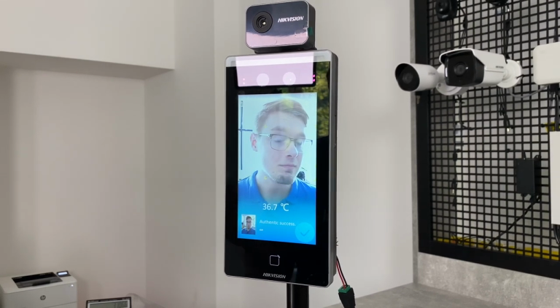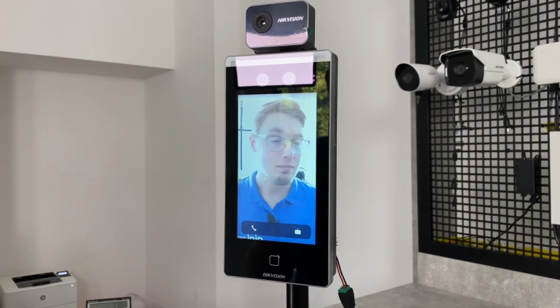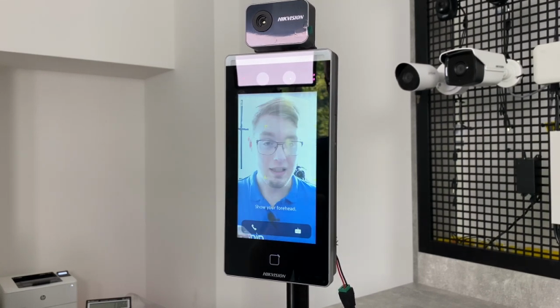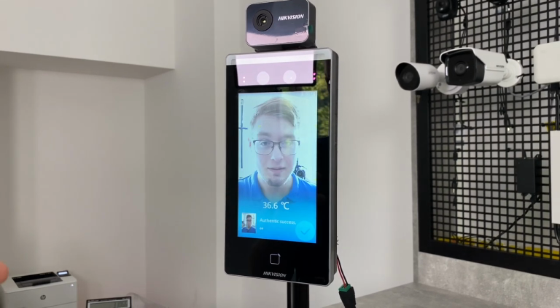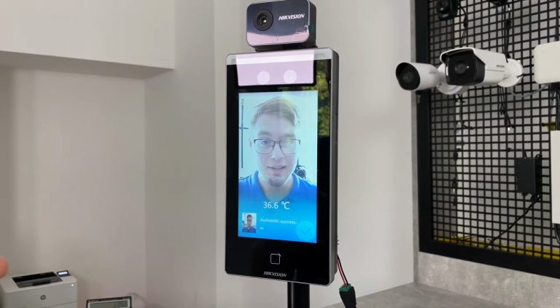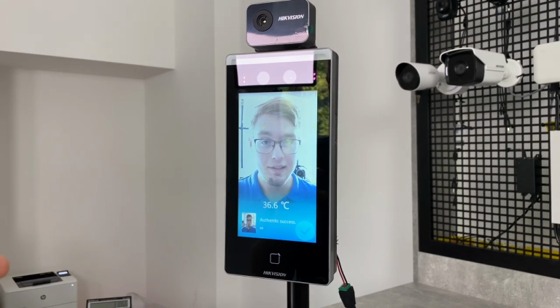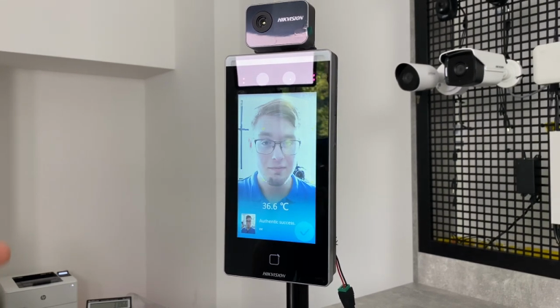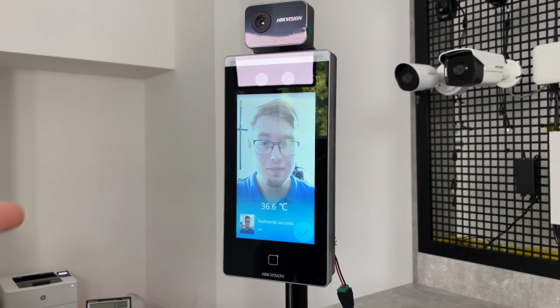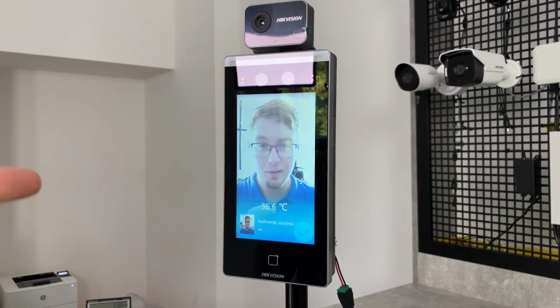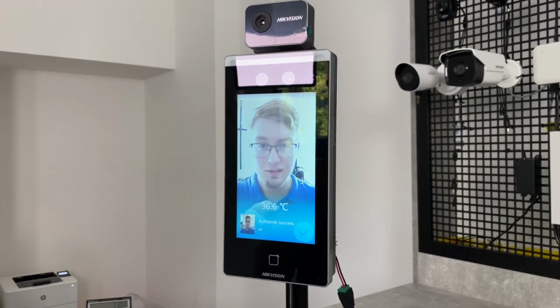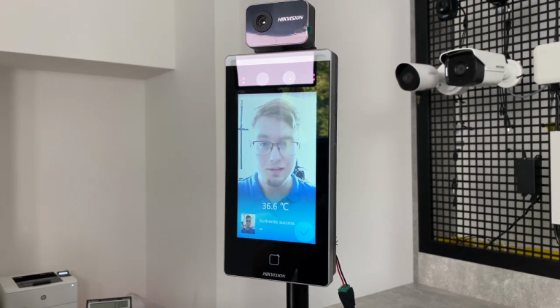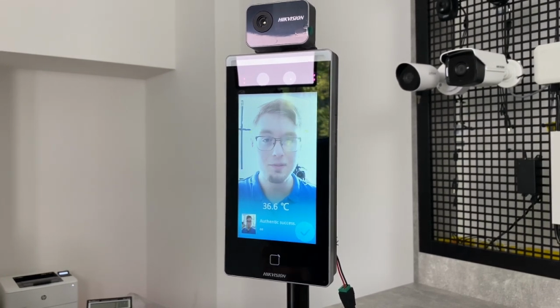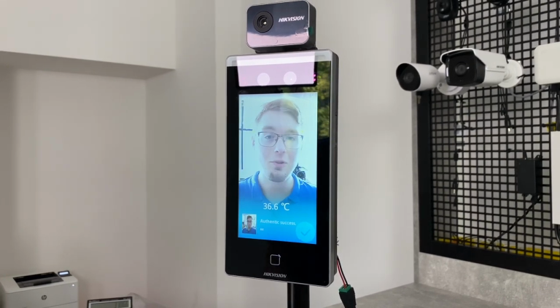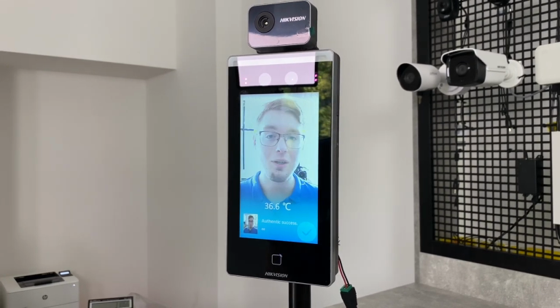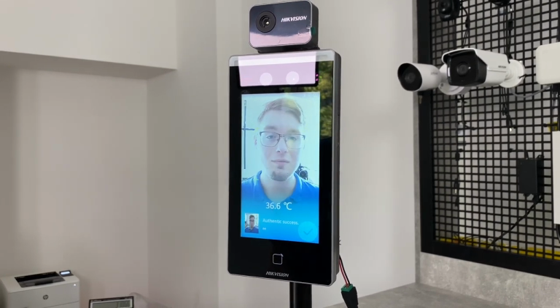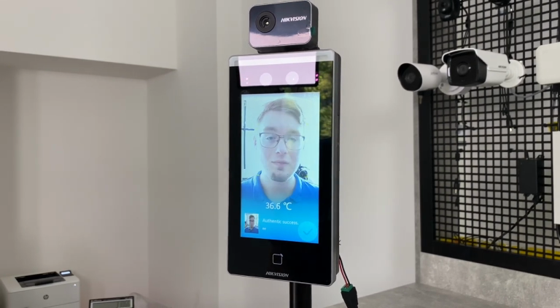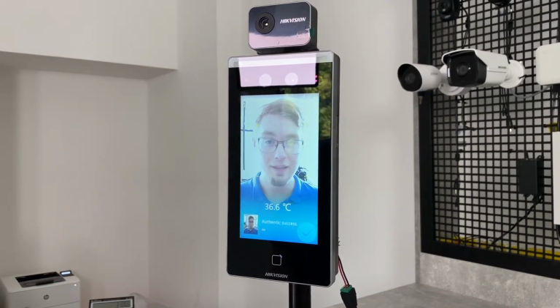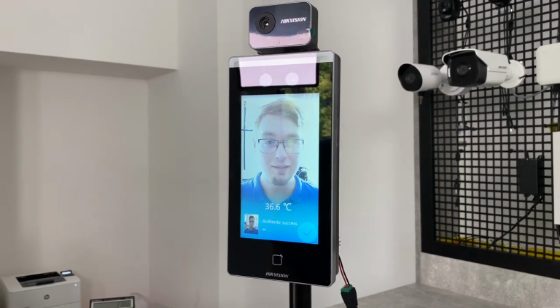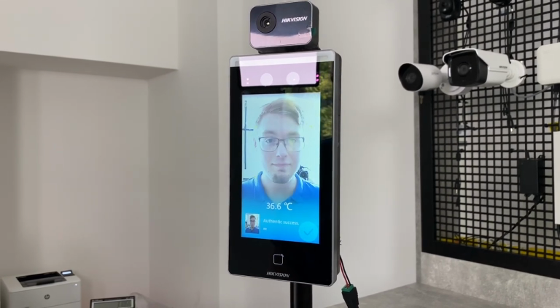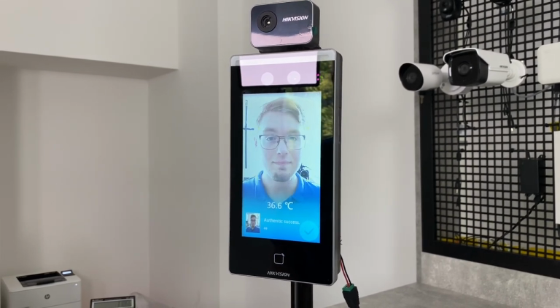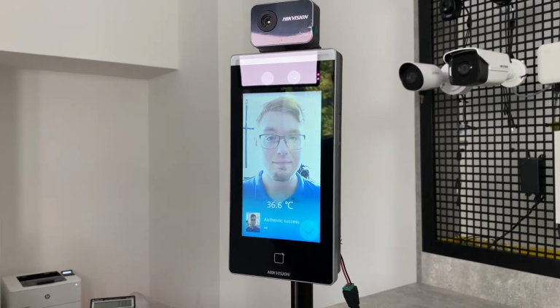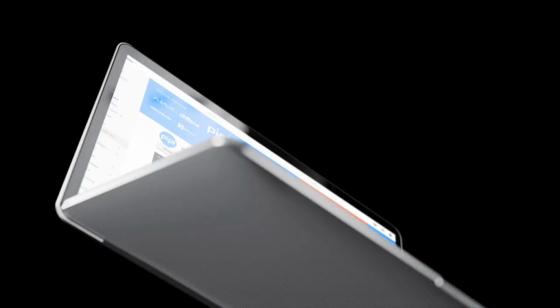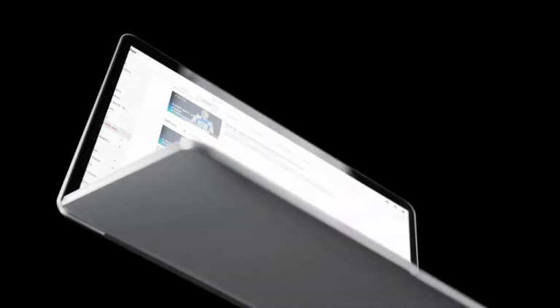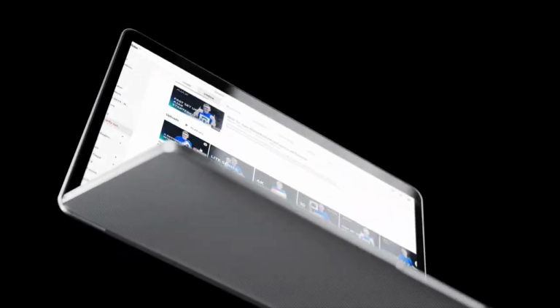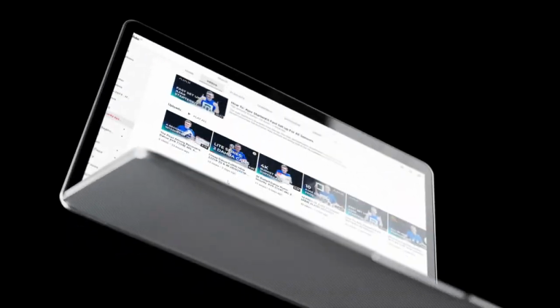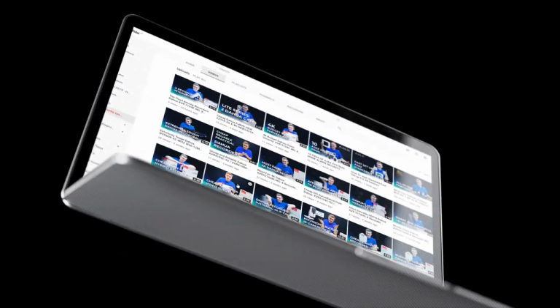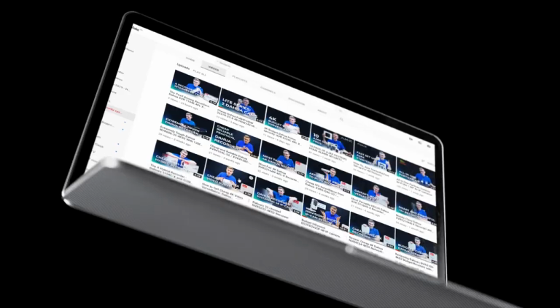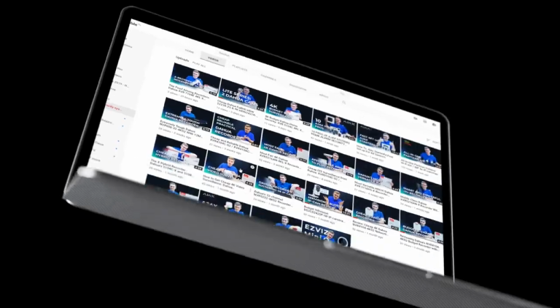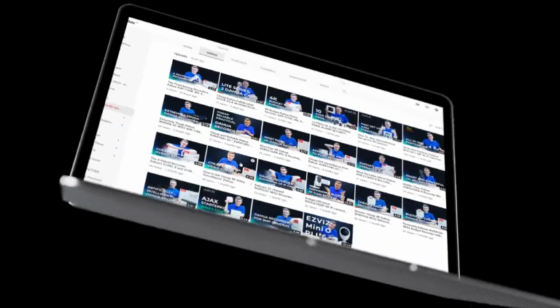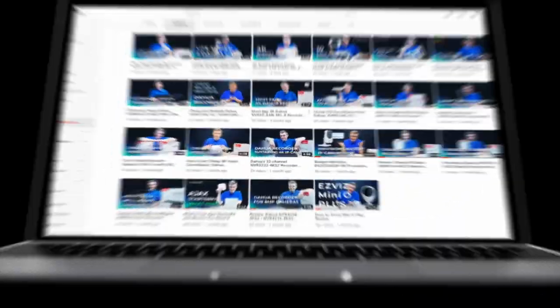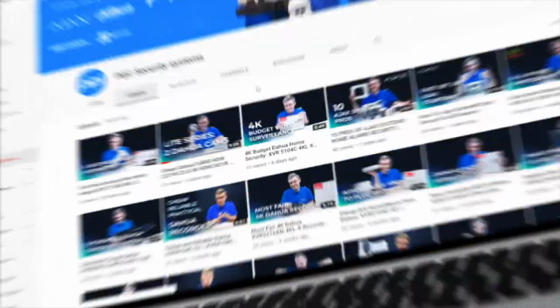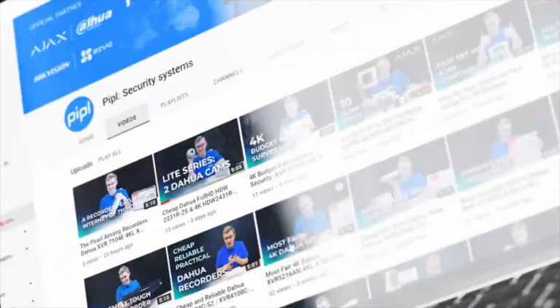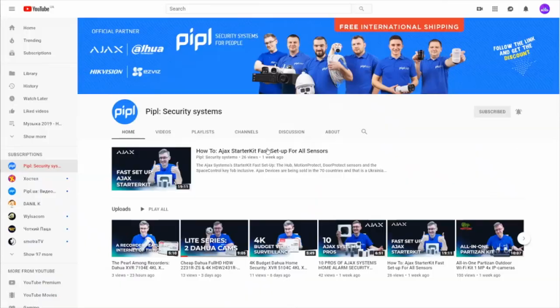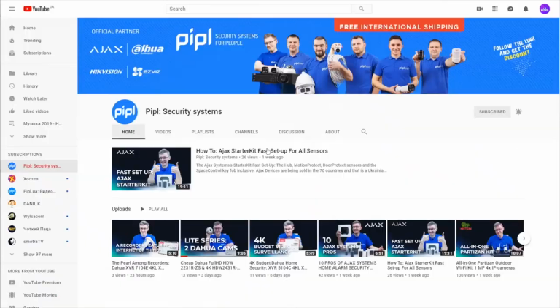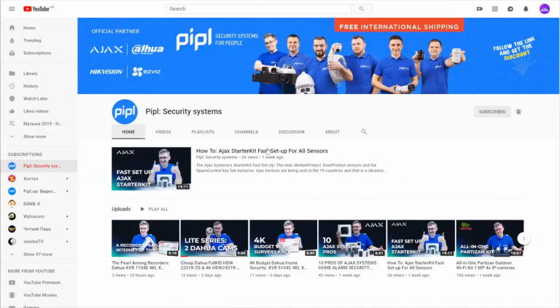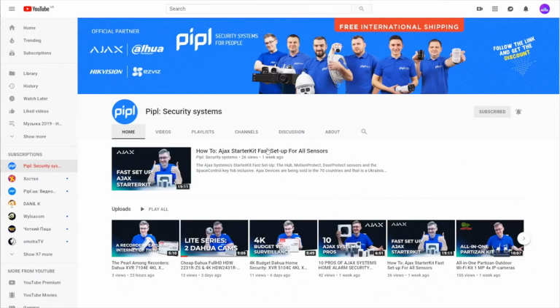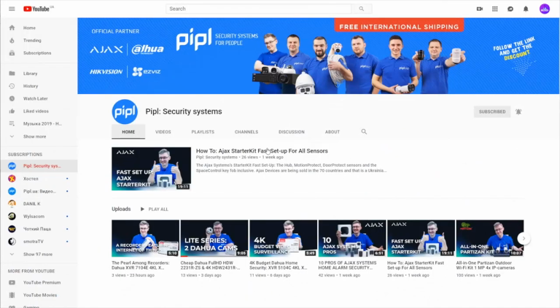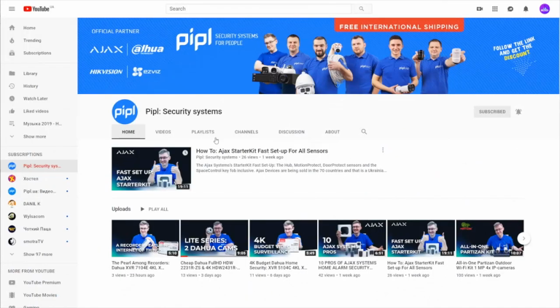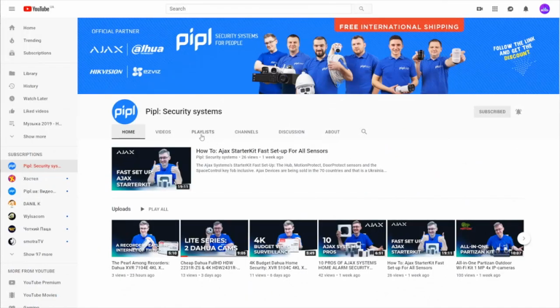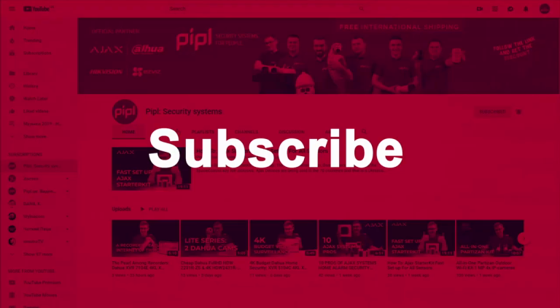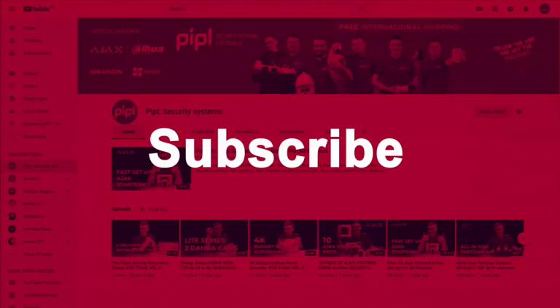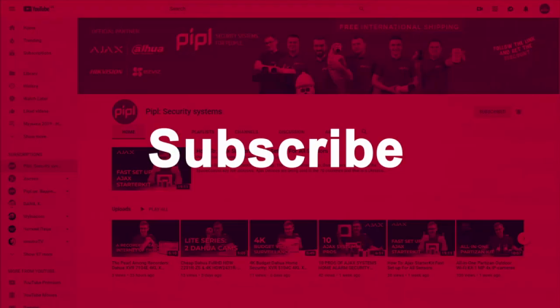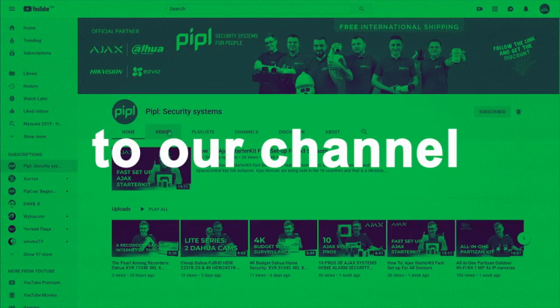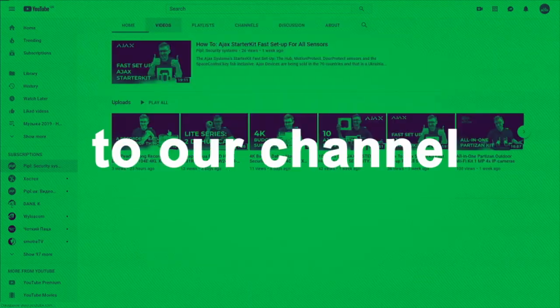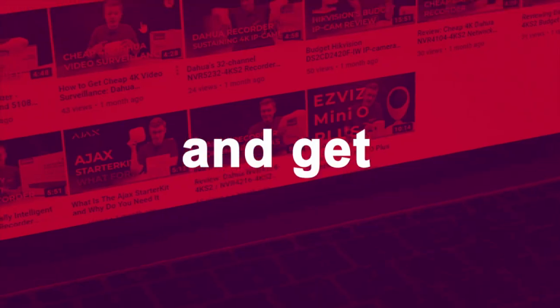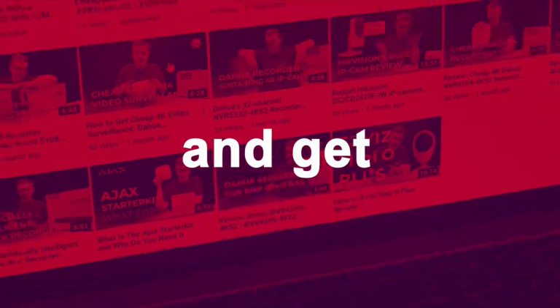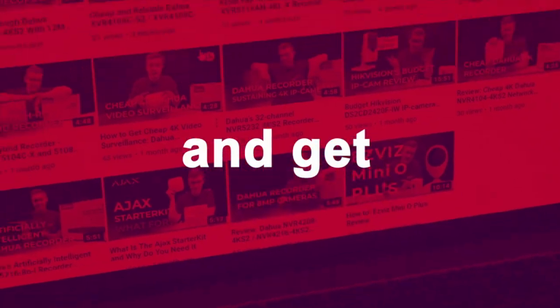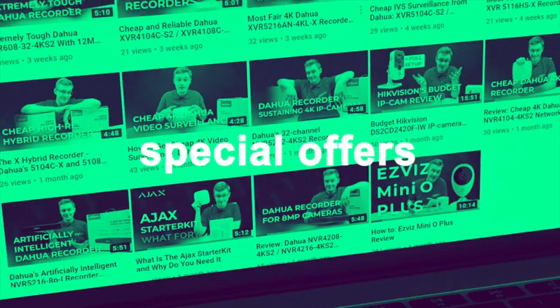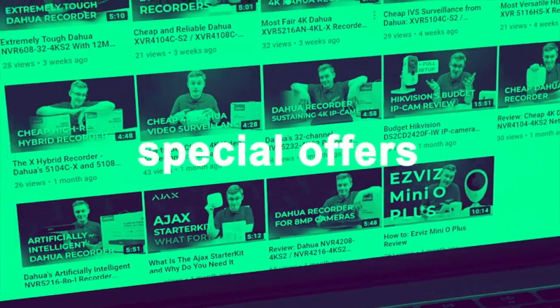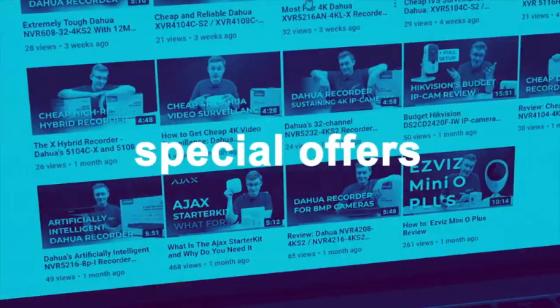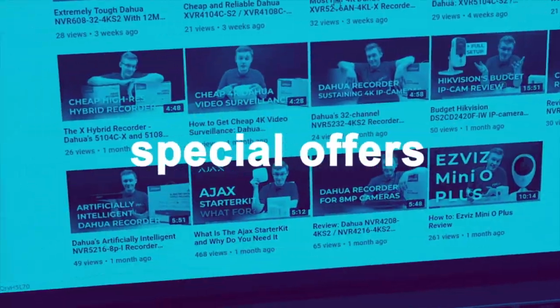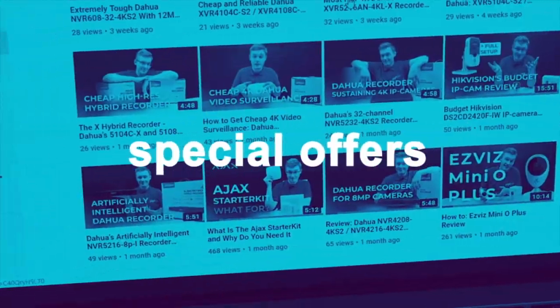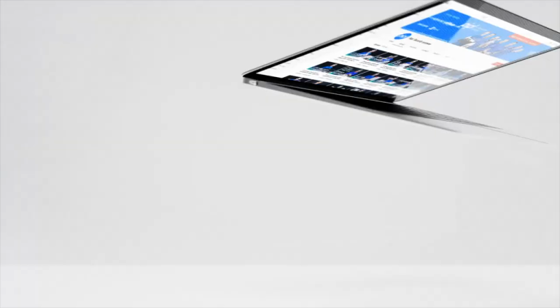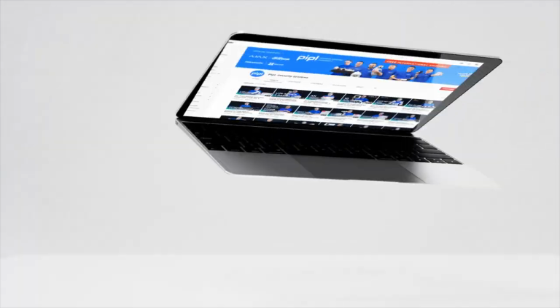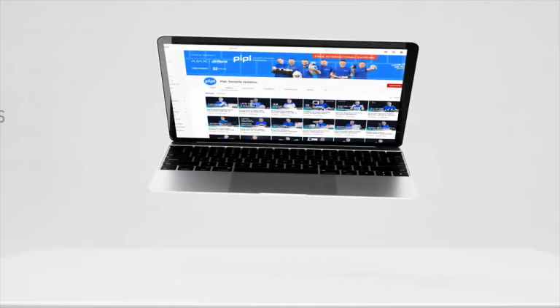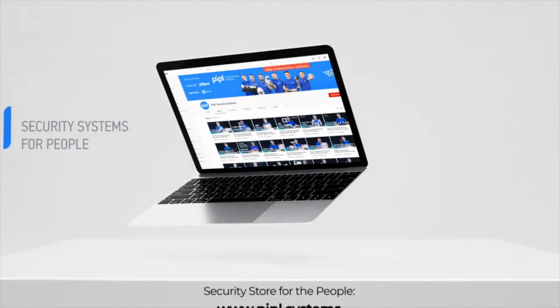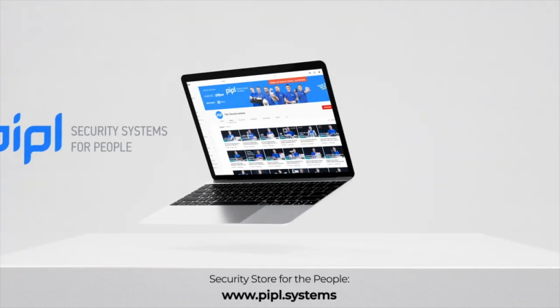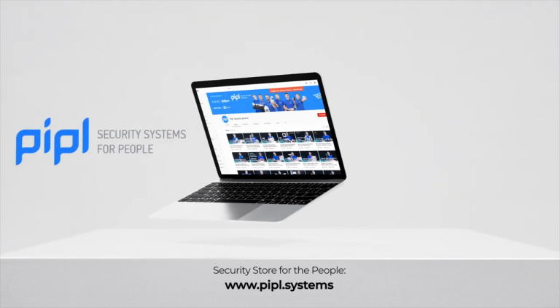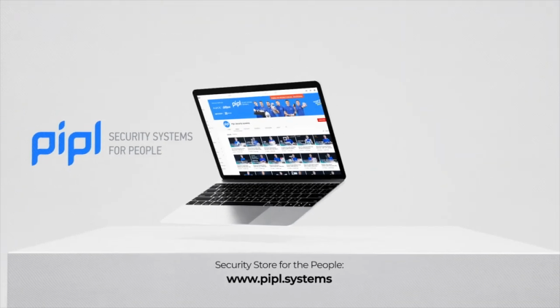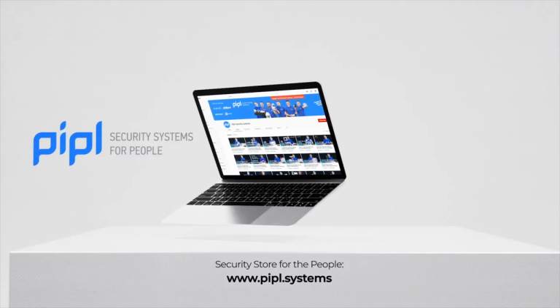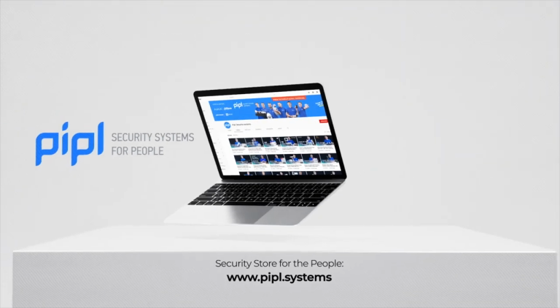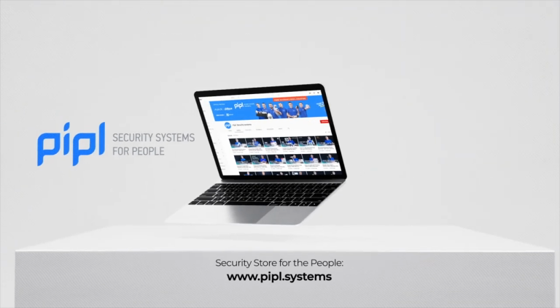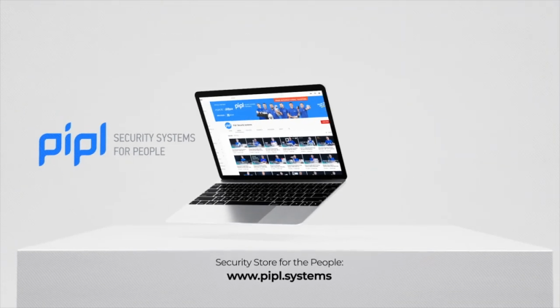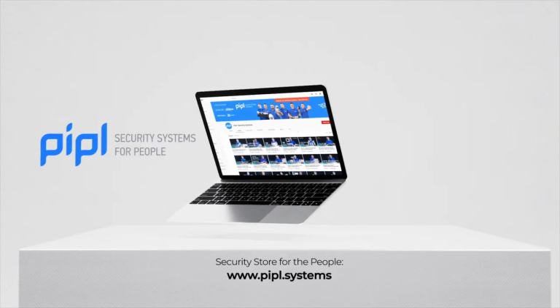My name is Daniel, PeopleSystems Store. Subscribe to the PeopleSystems YouTube channel and get your special offer on every deal.